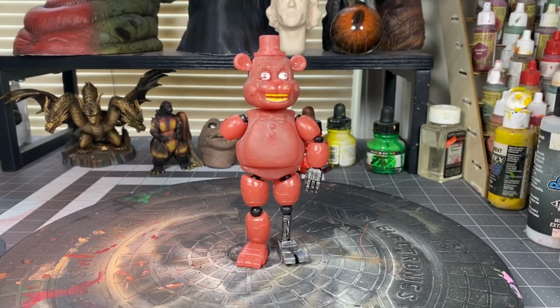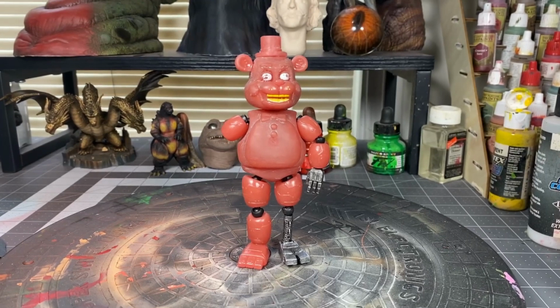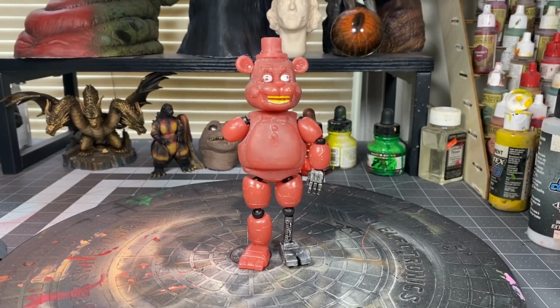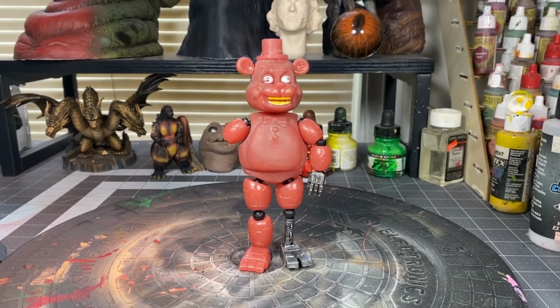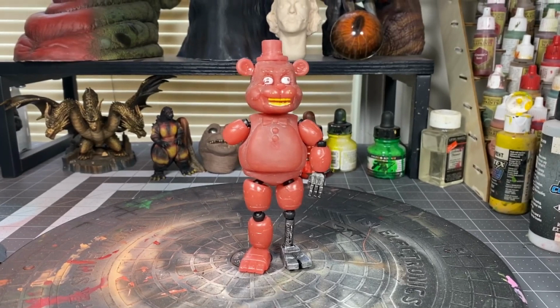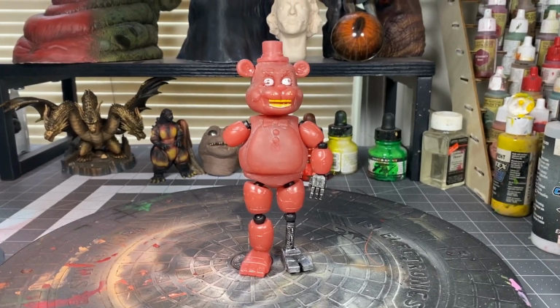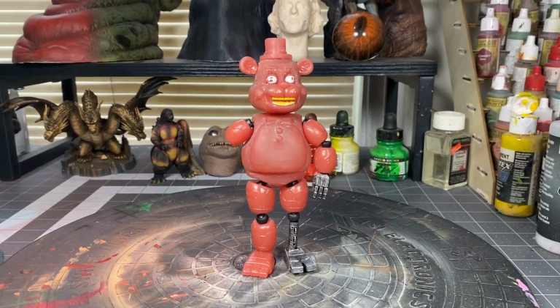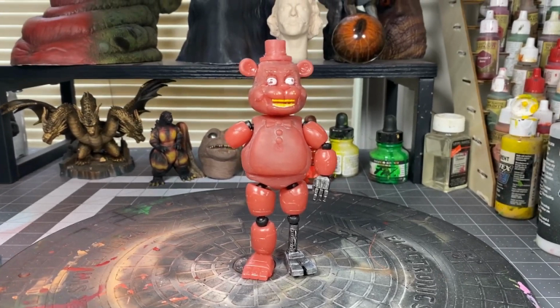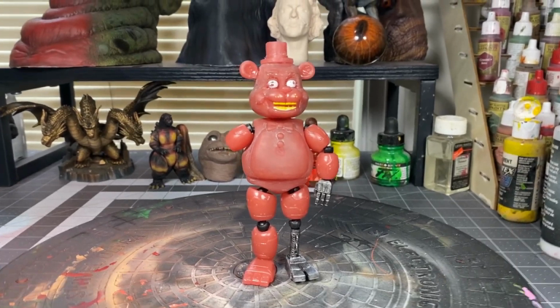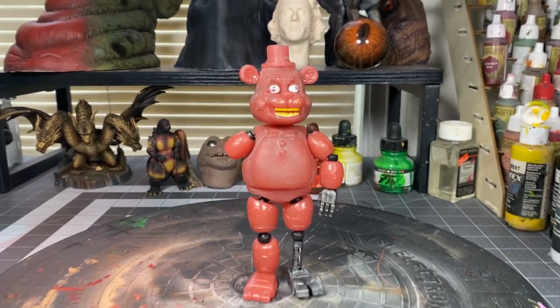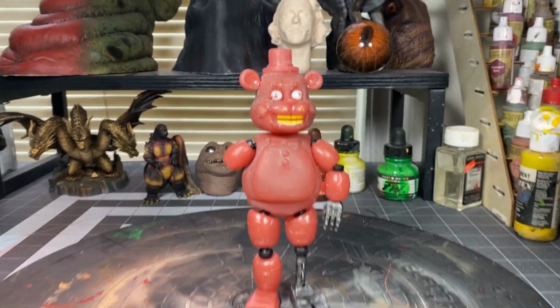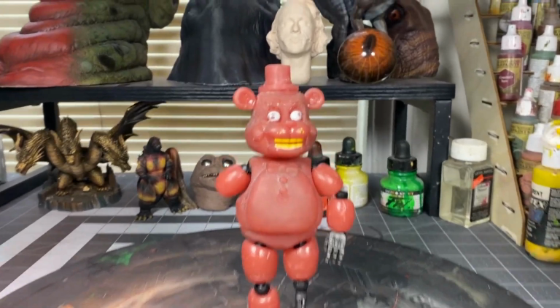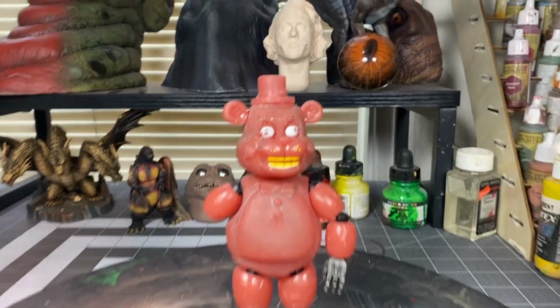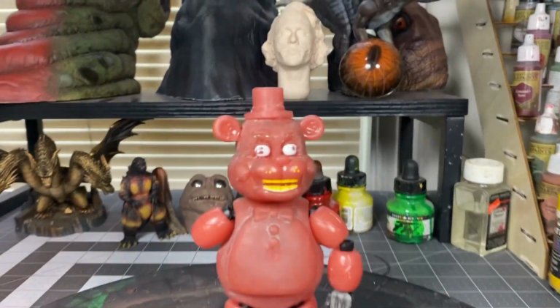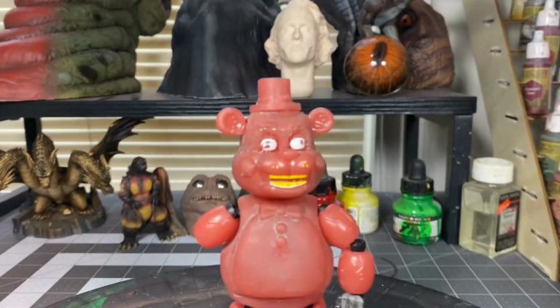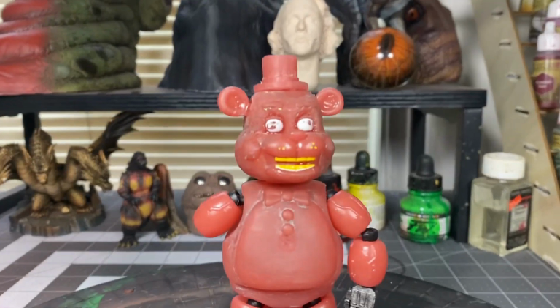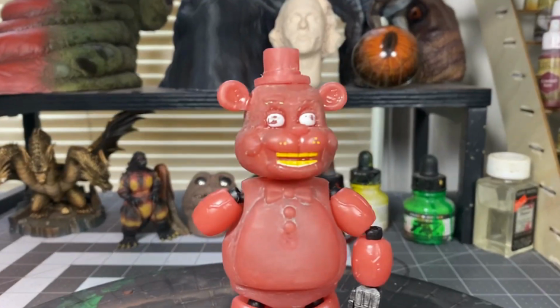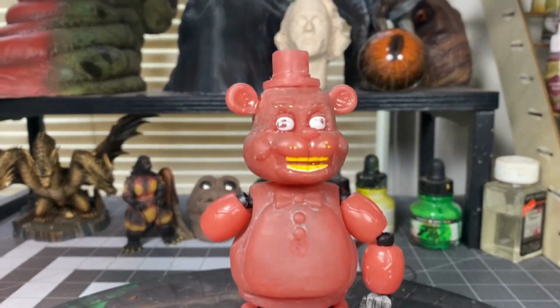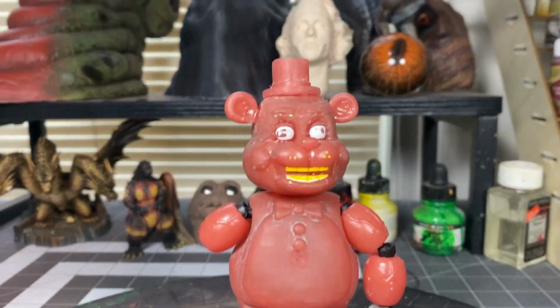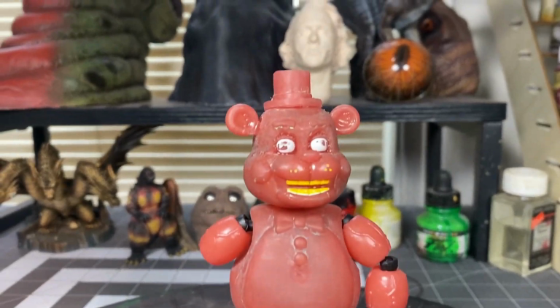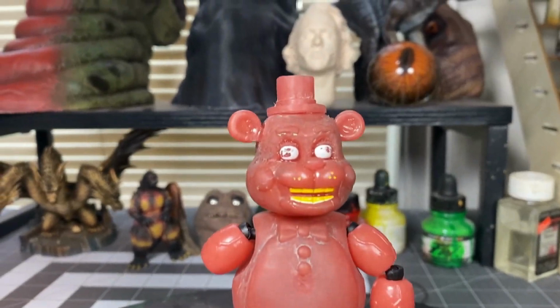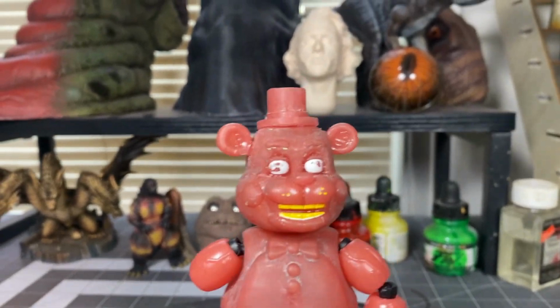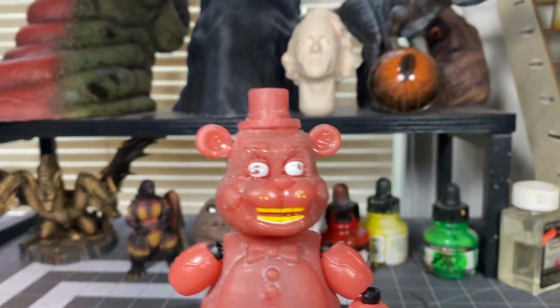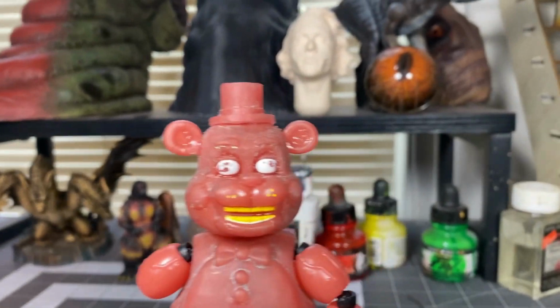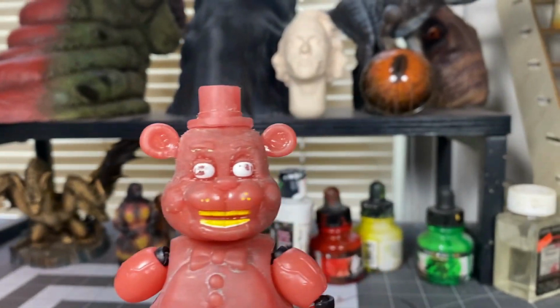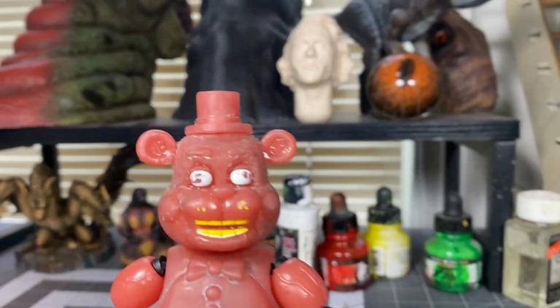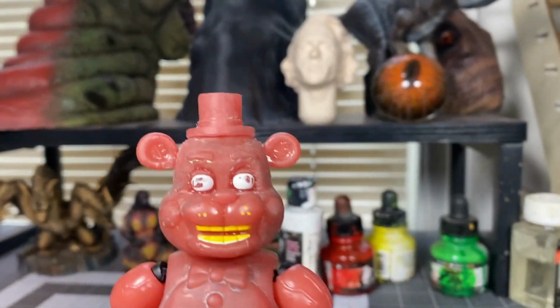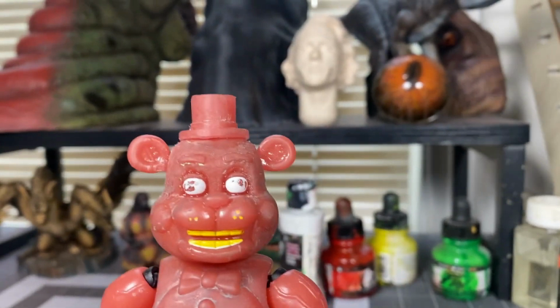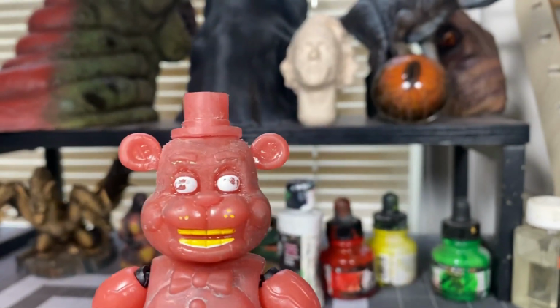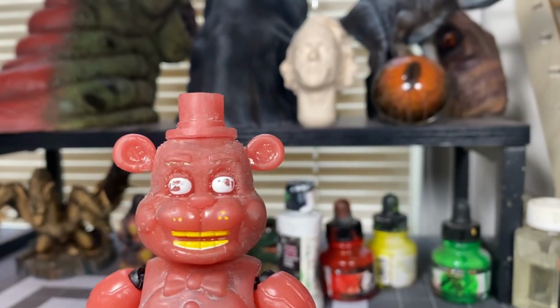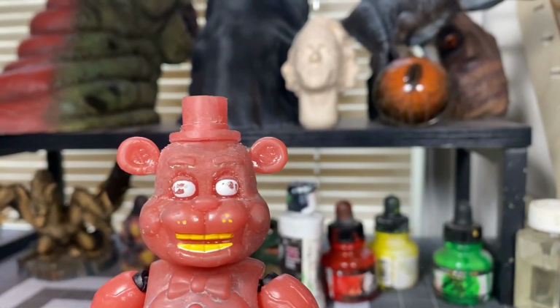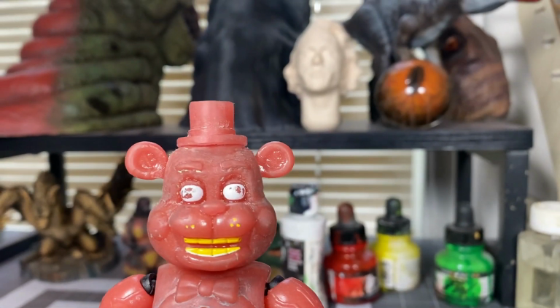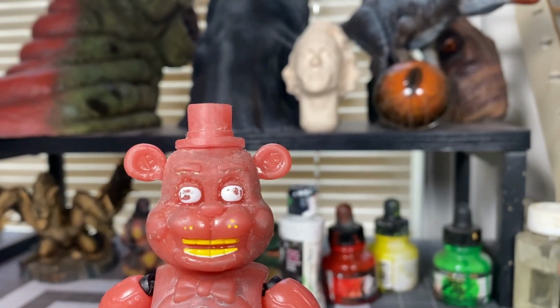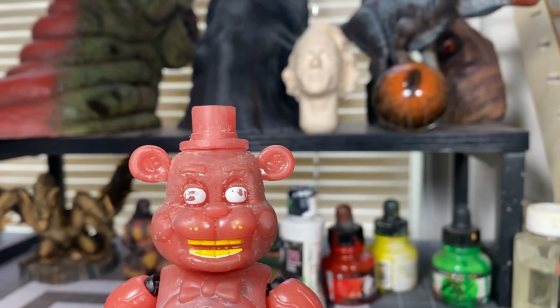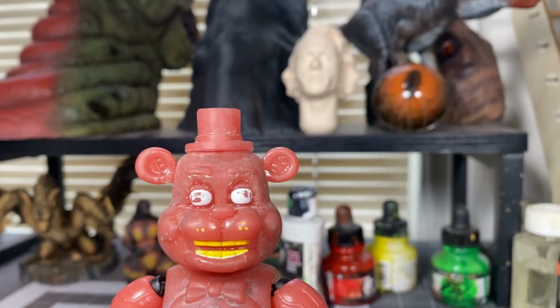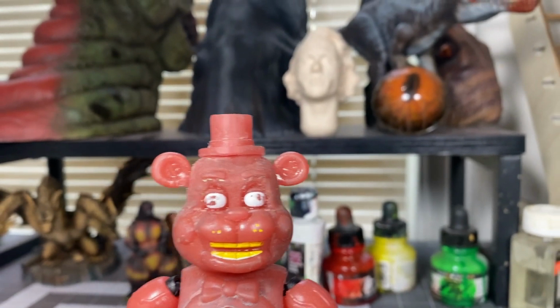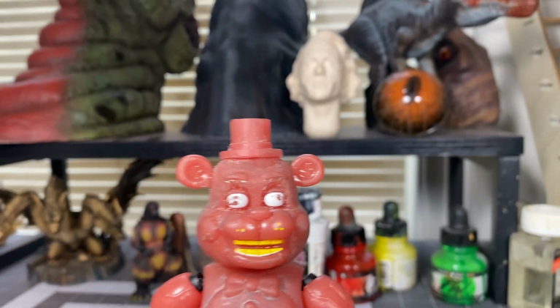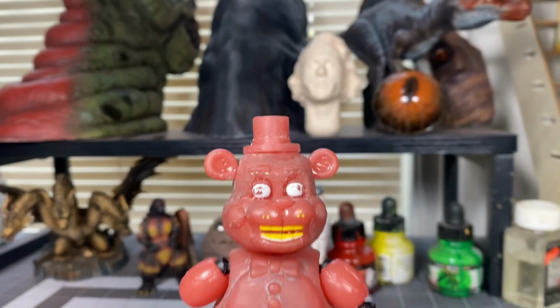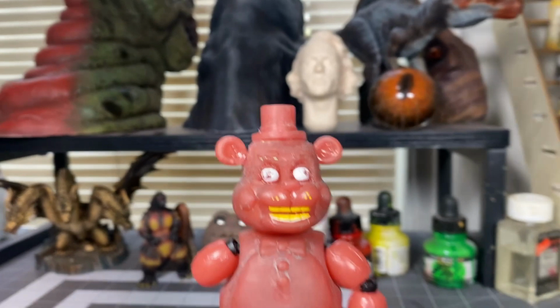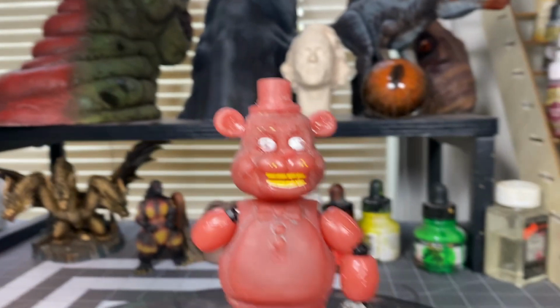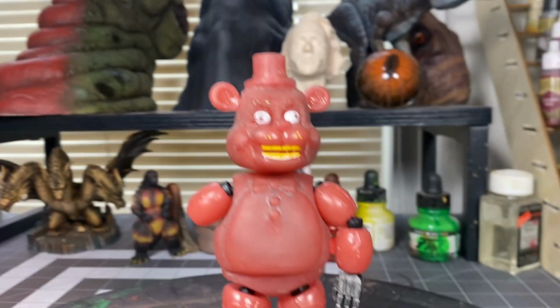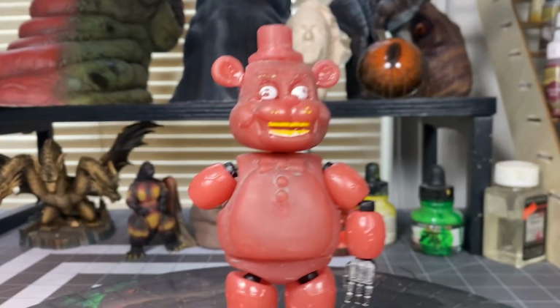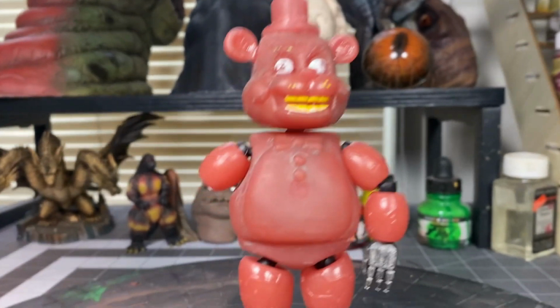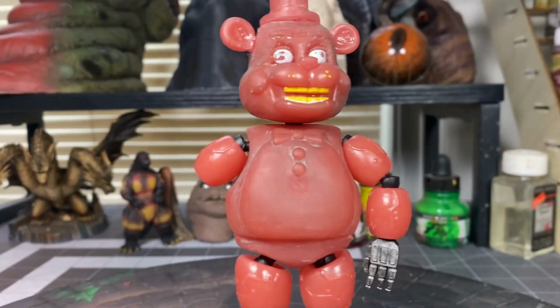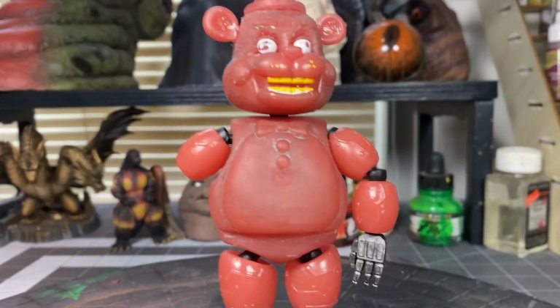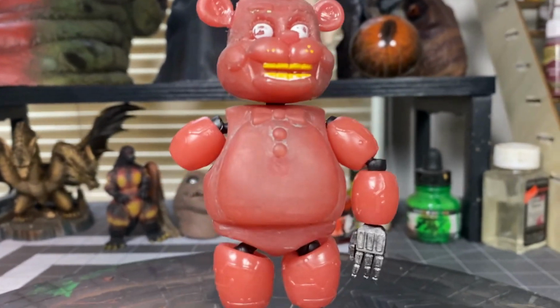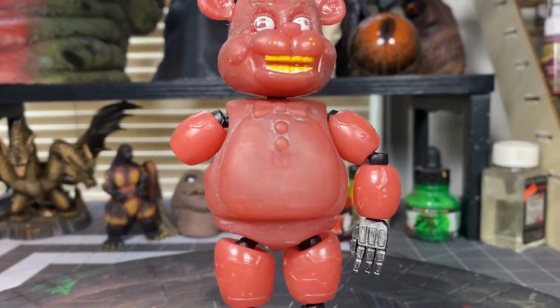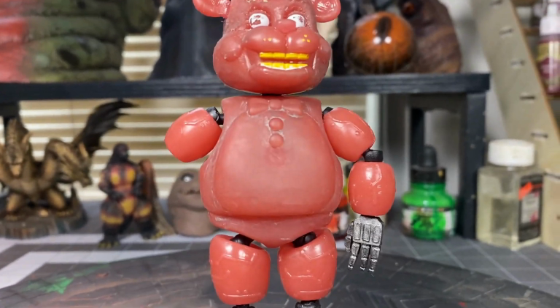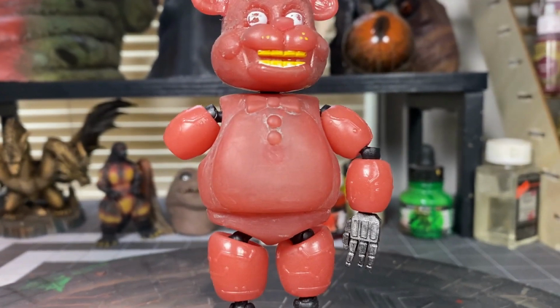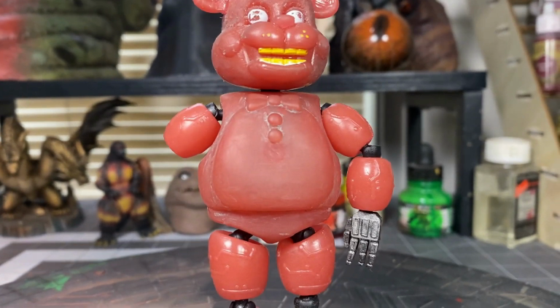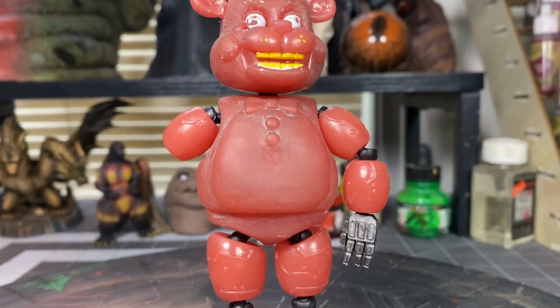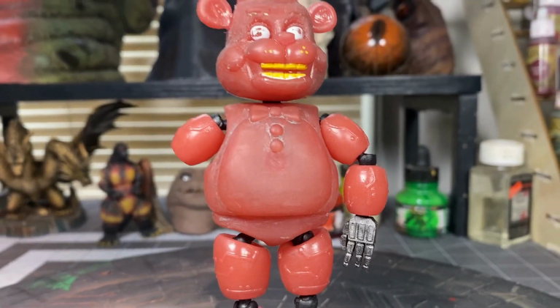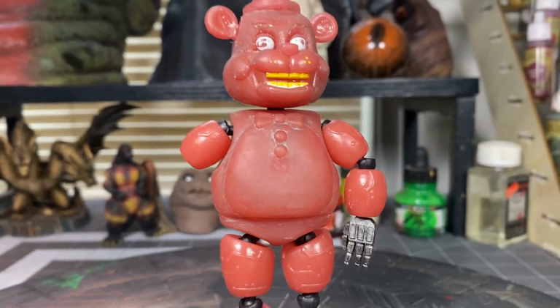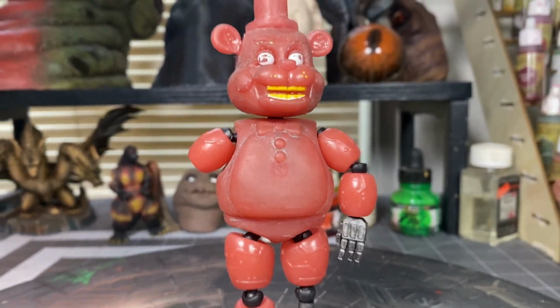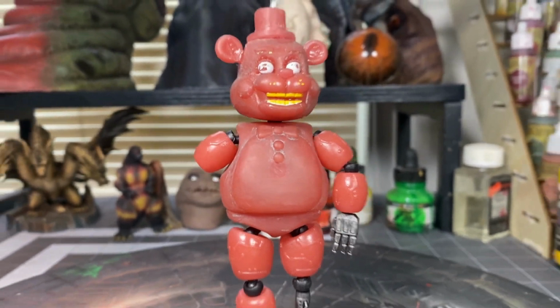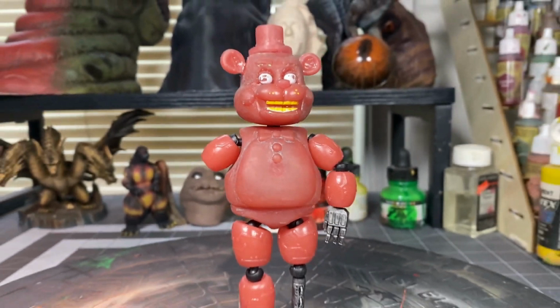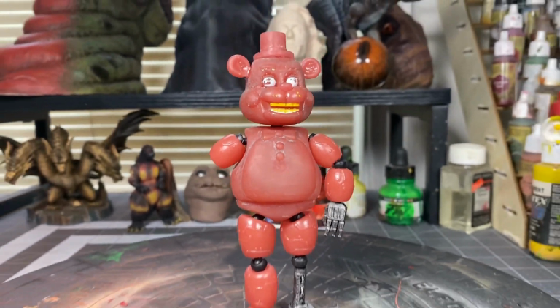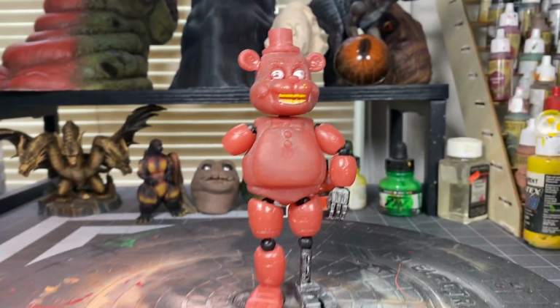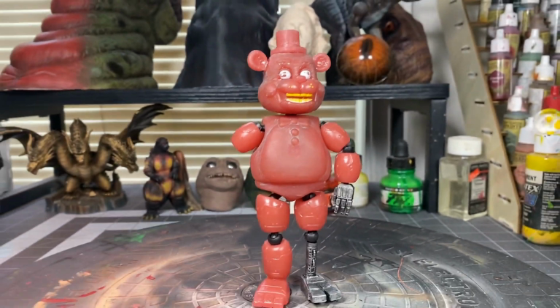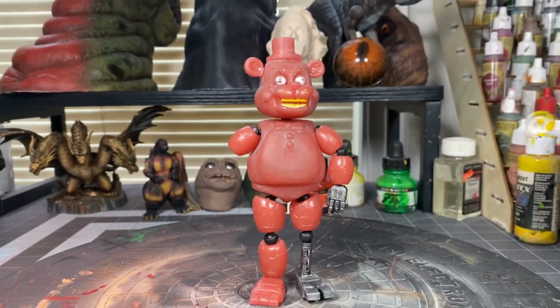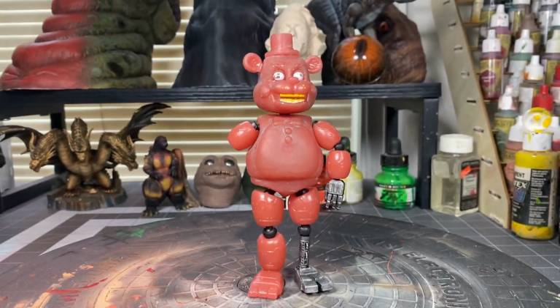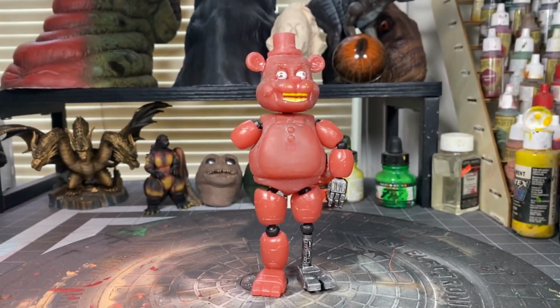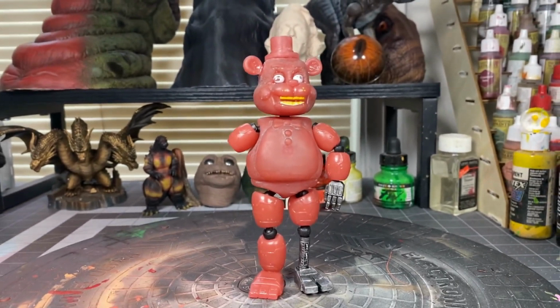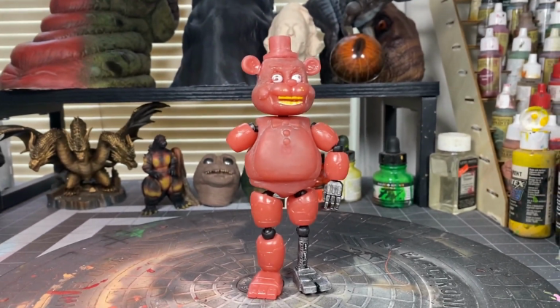This is how the torso and head look after being sanded down. As you can see, I took off most of the lines, but there are still some imperfections I'm going to sand down later.